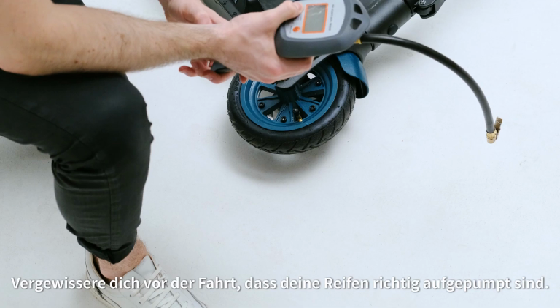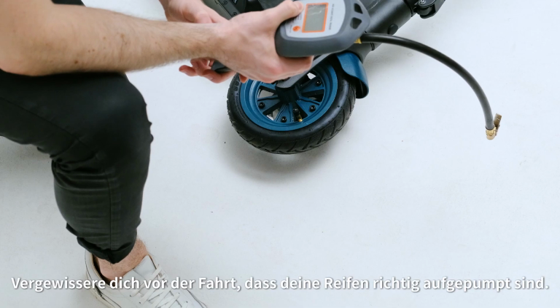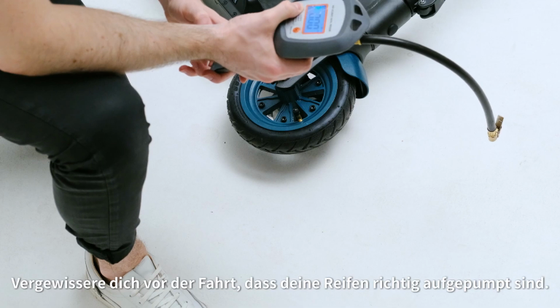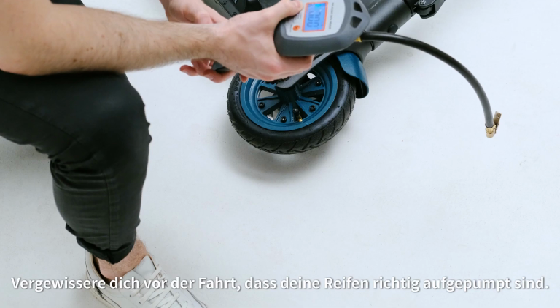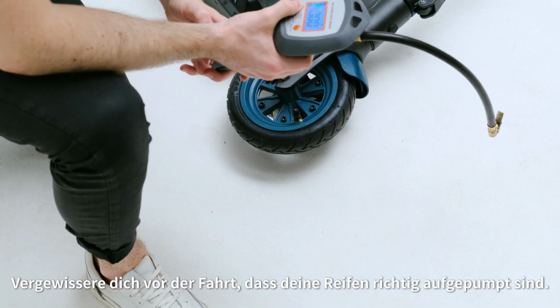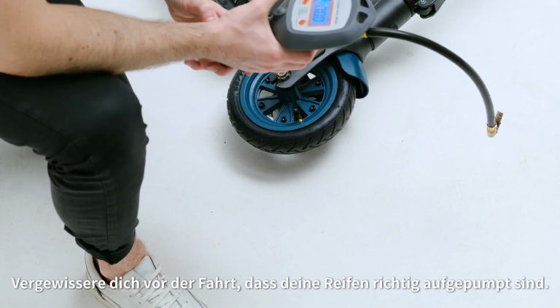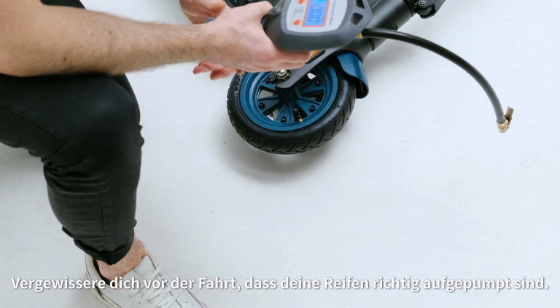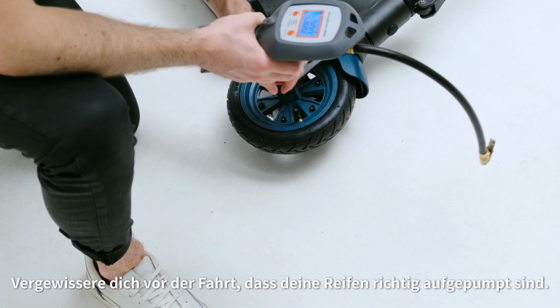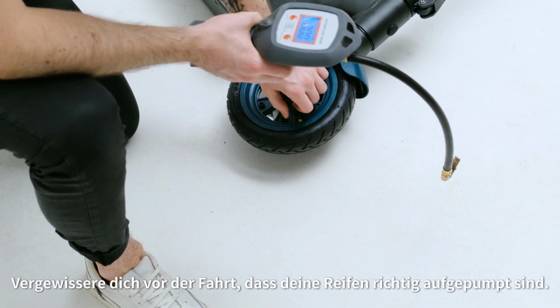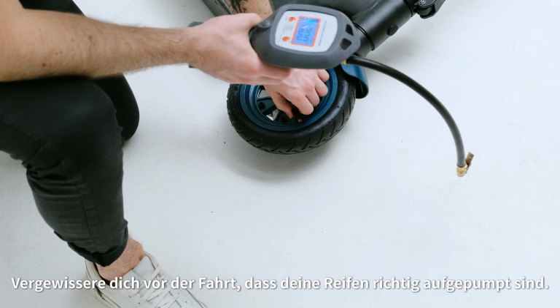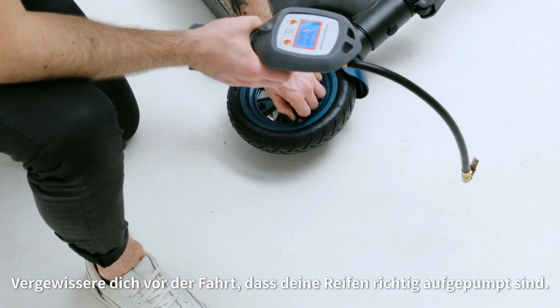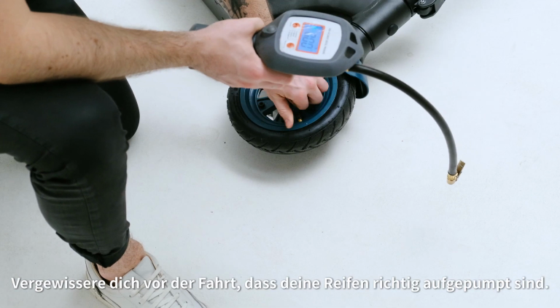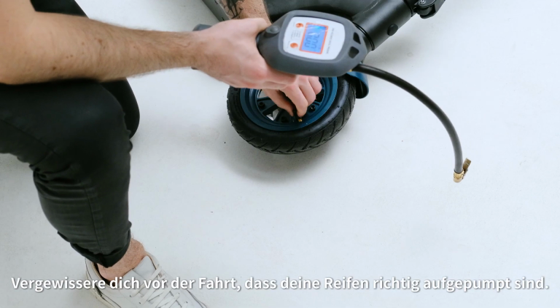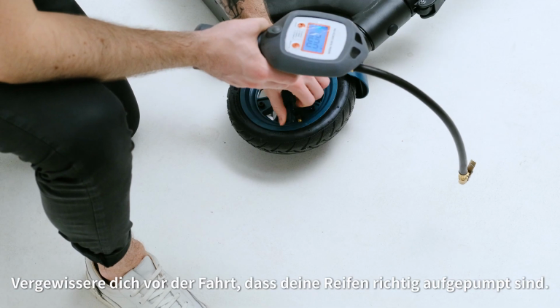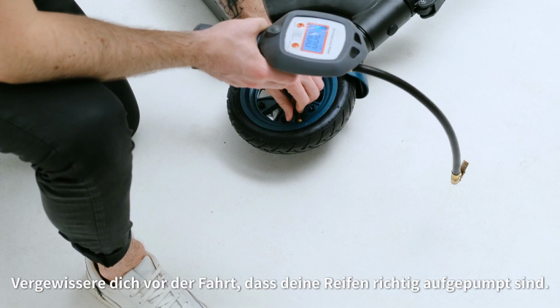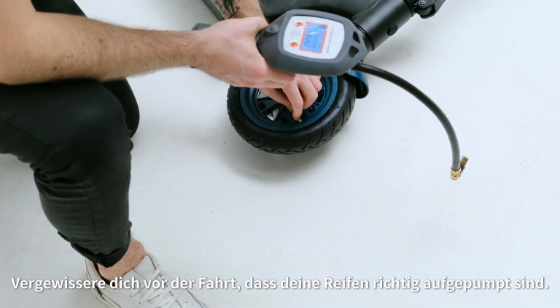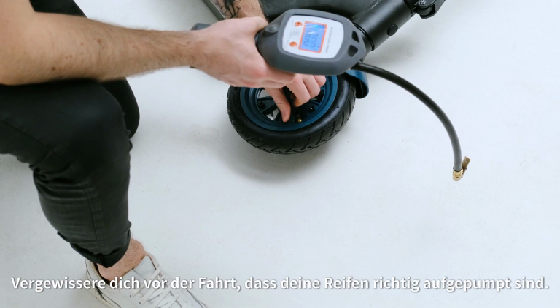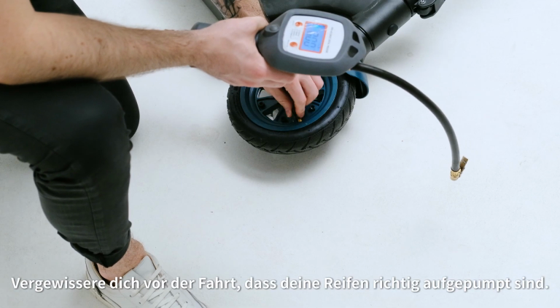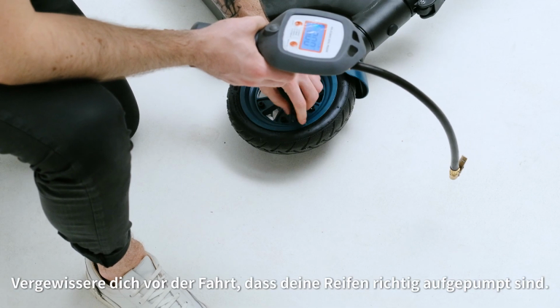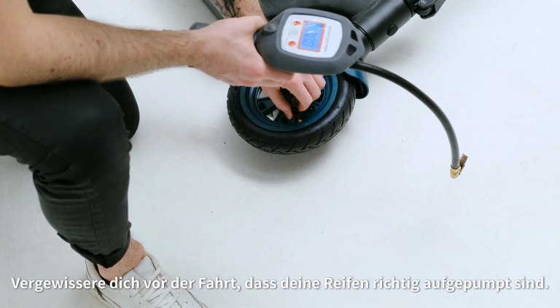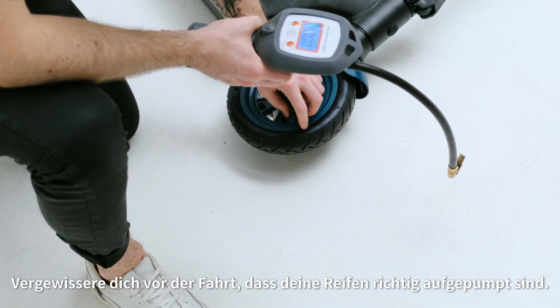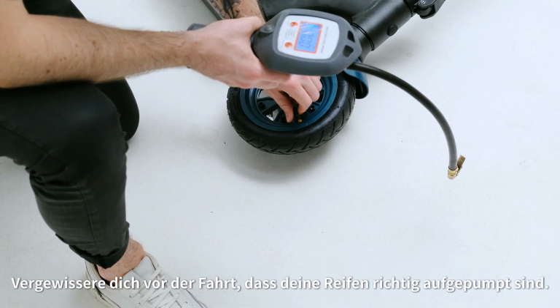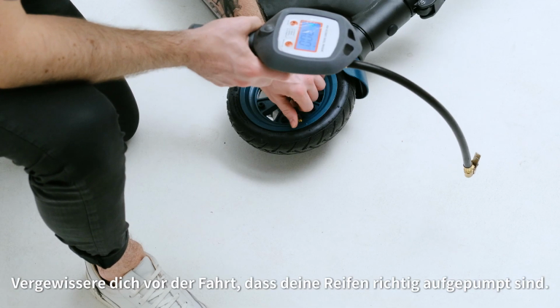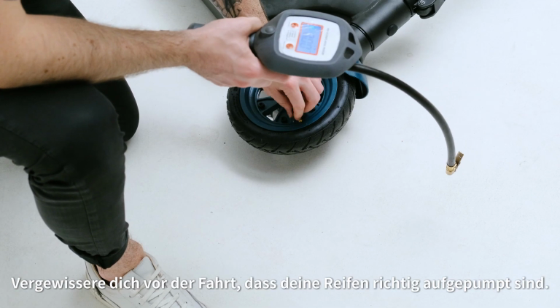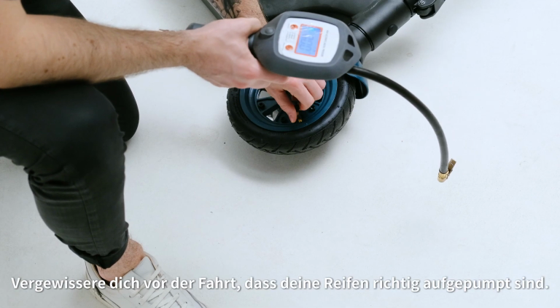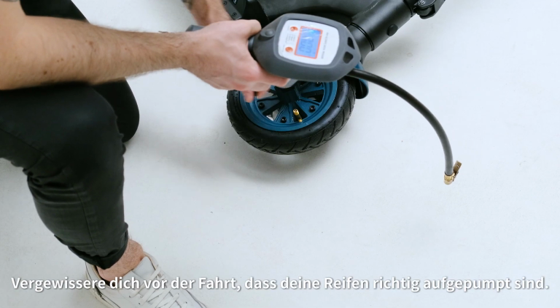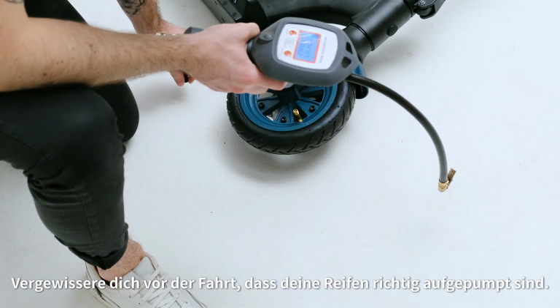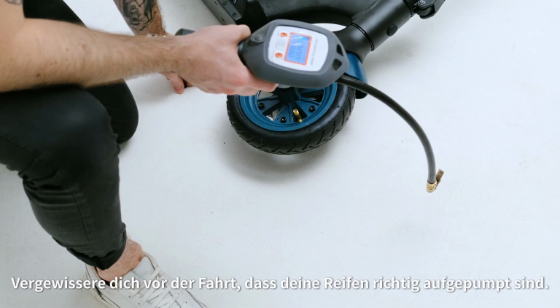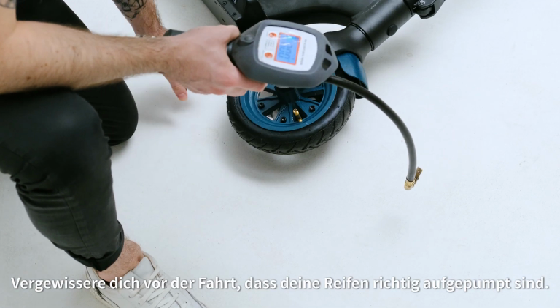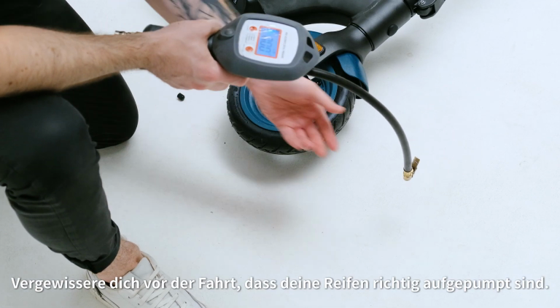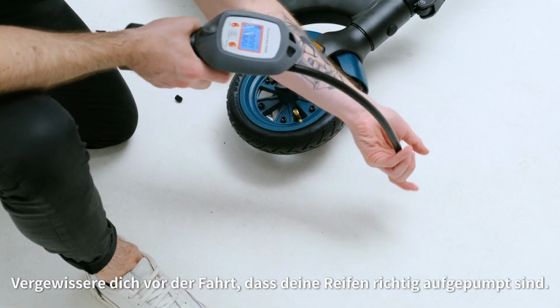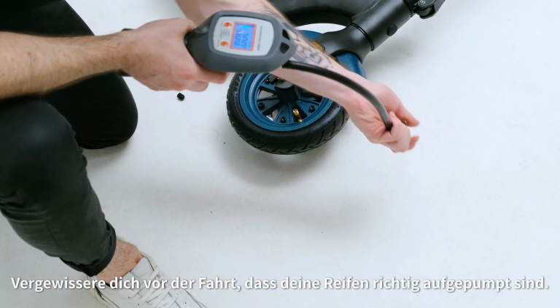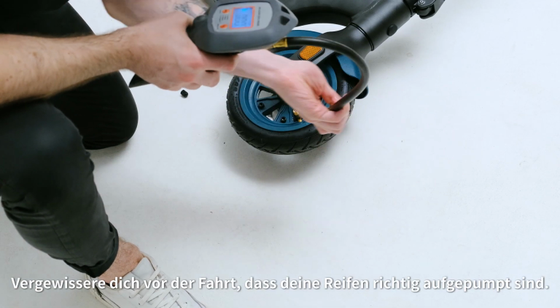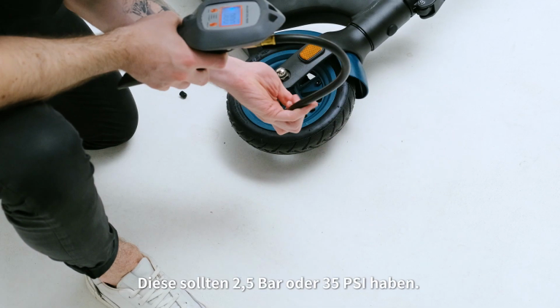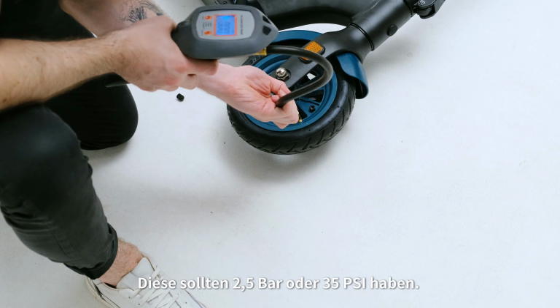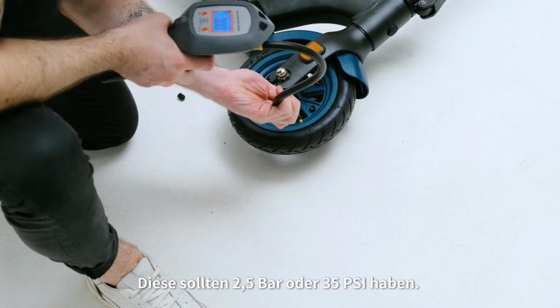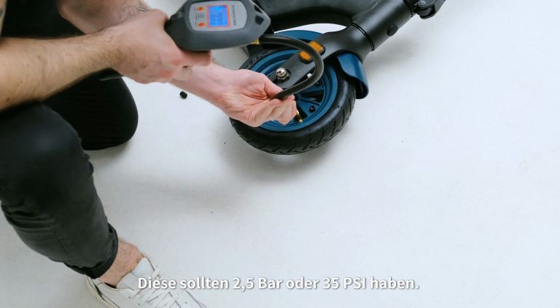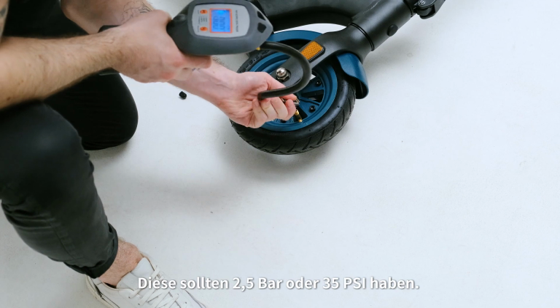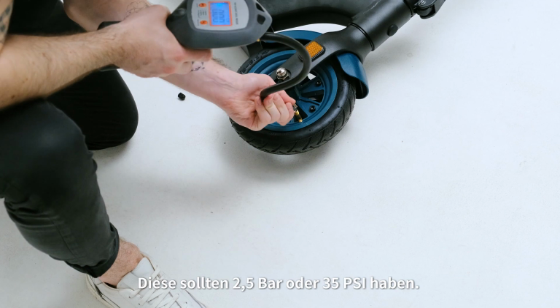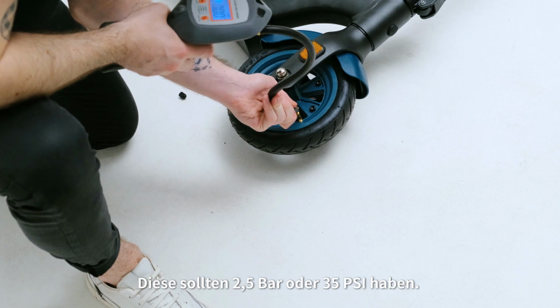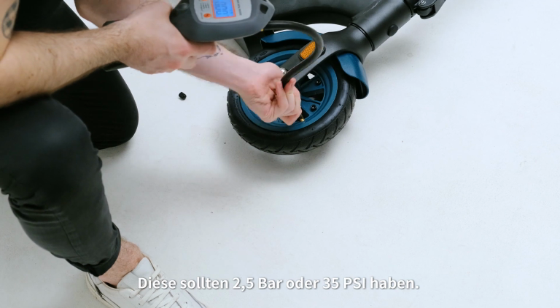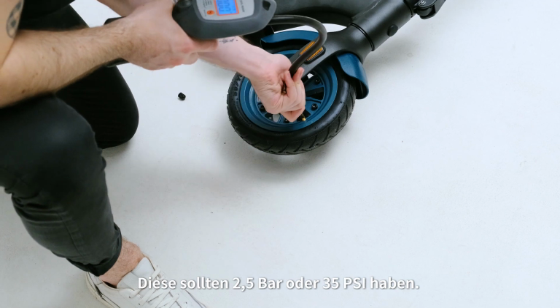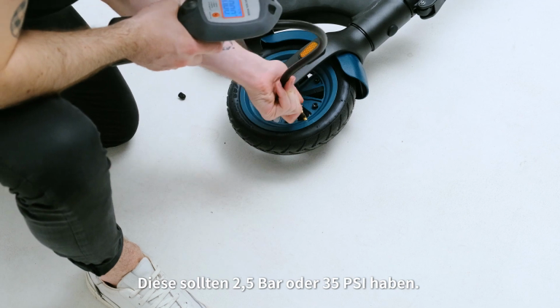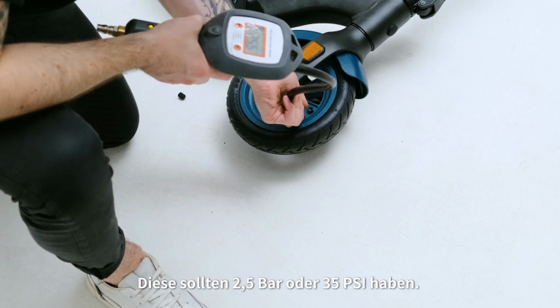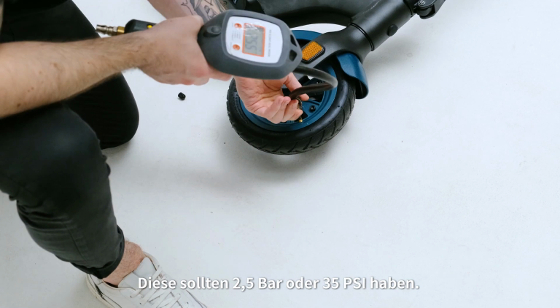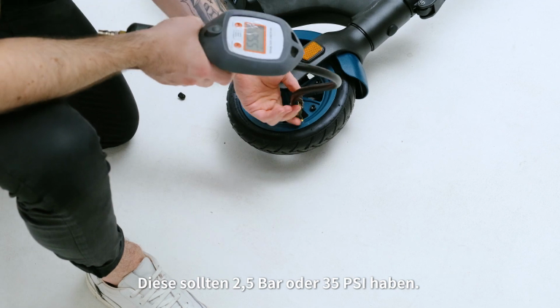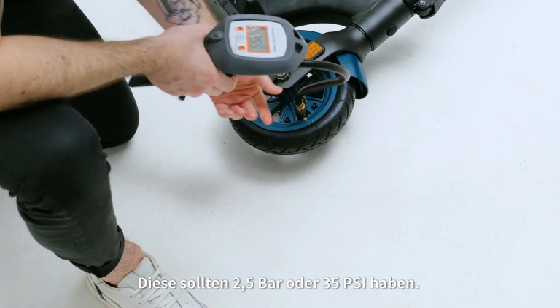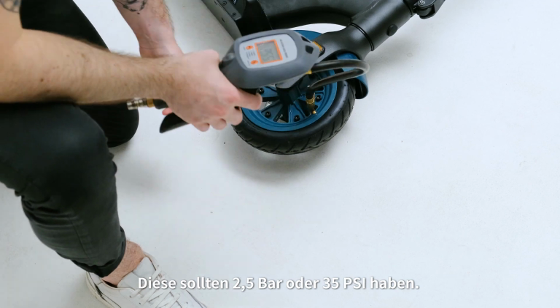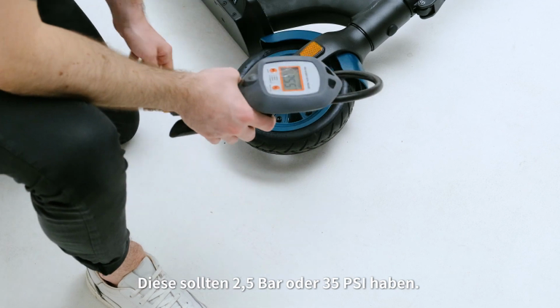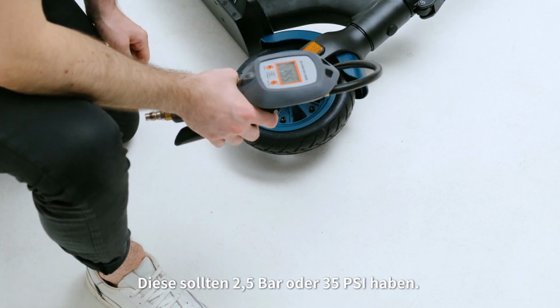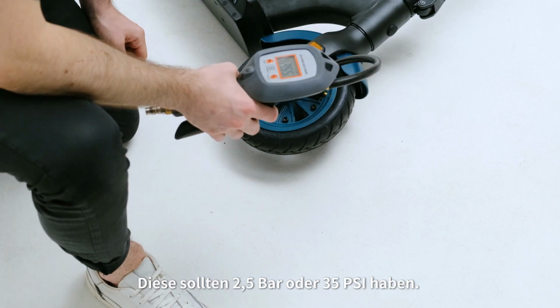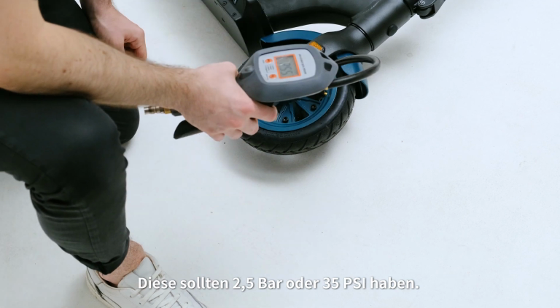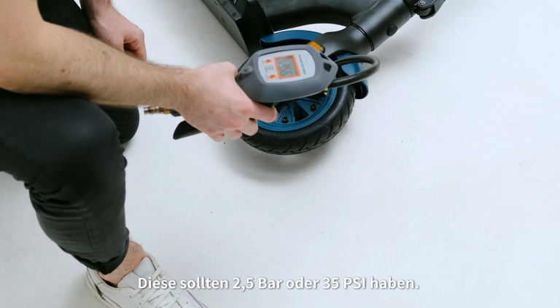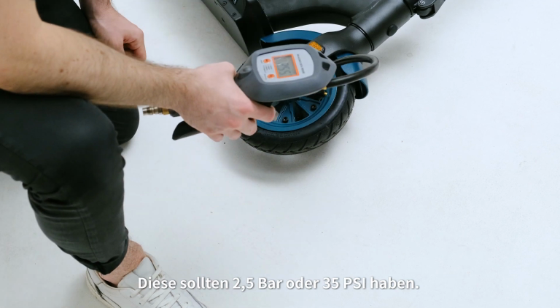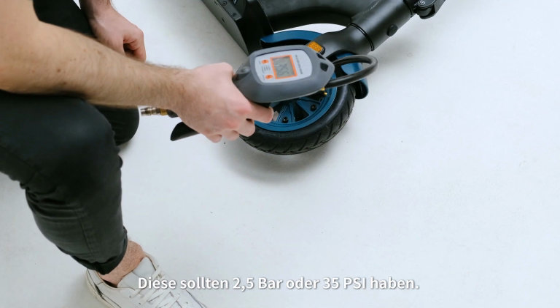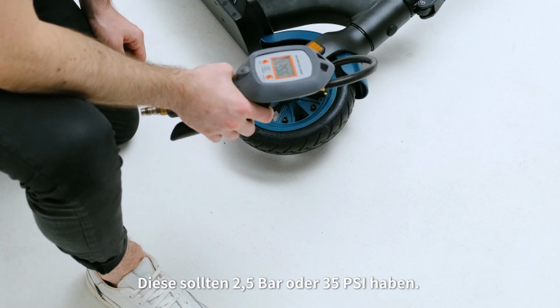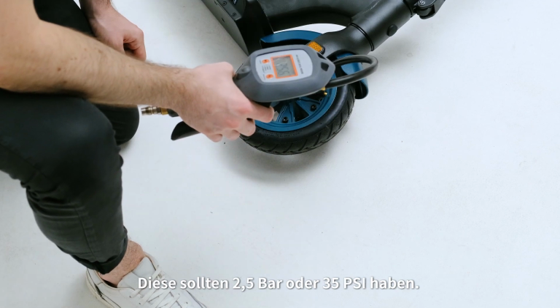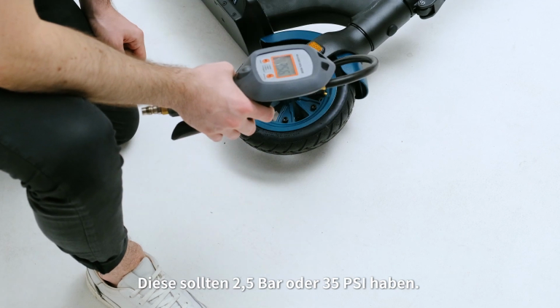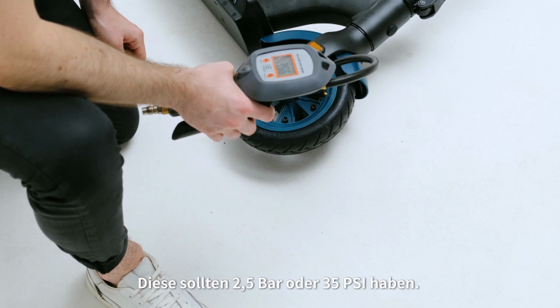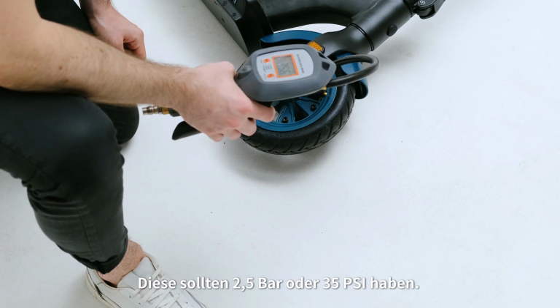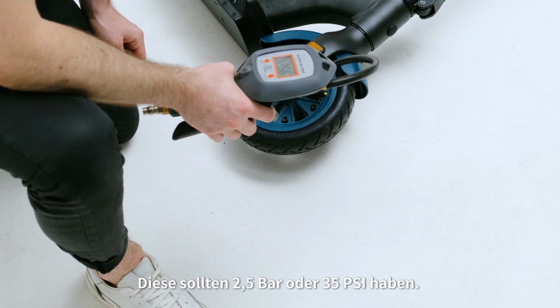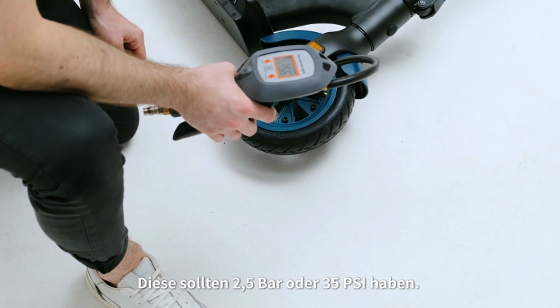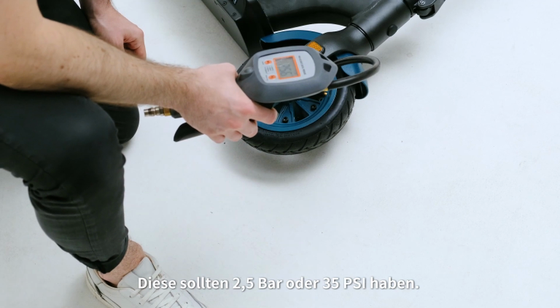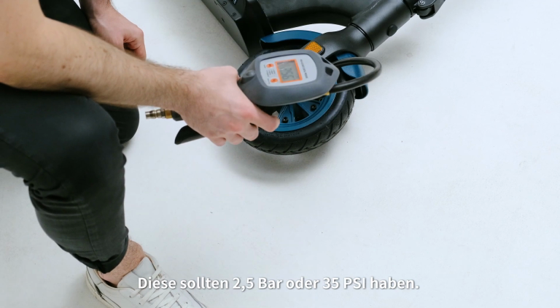Before riding, make sure your tires are inflated properly. They should be 2.5 bar or 35 psi.